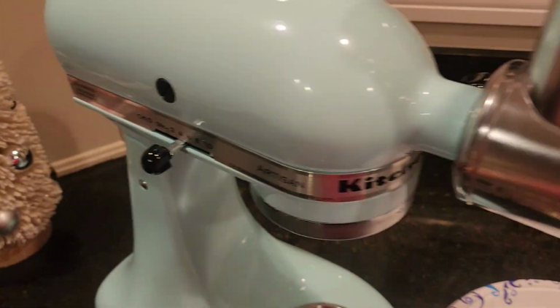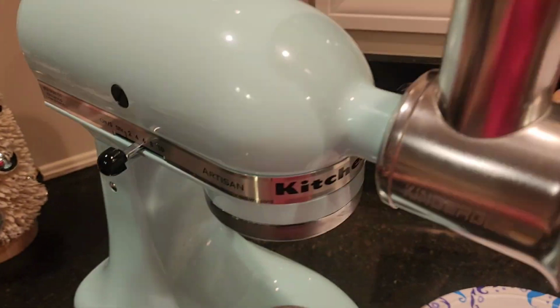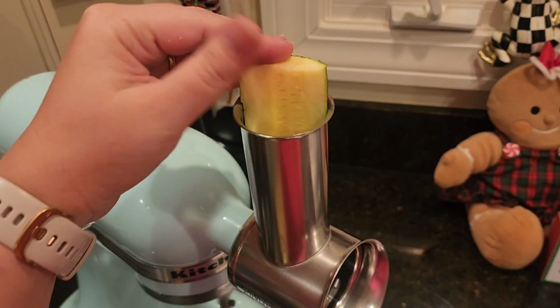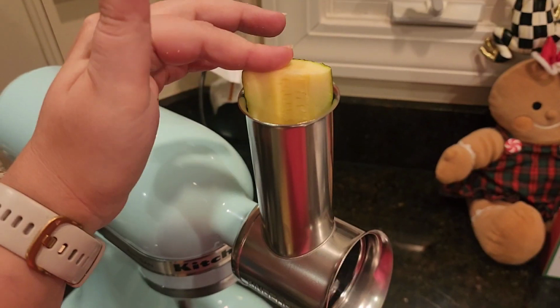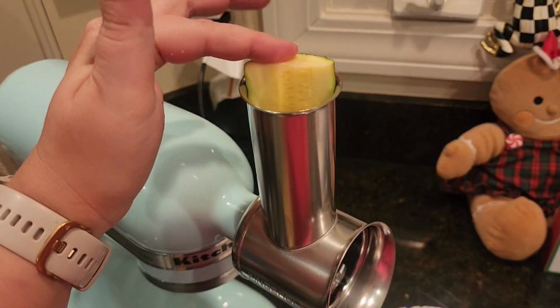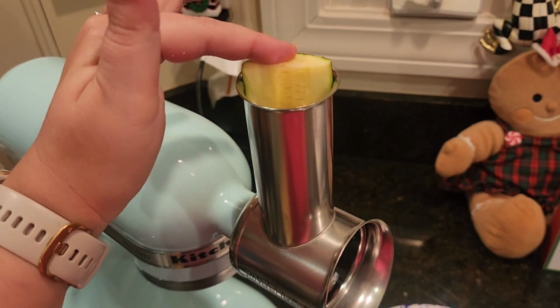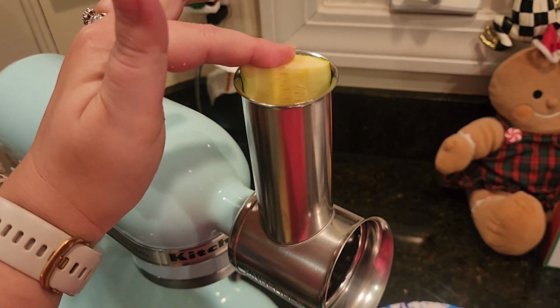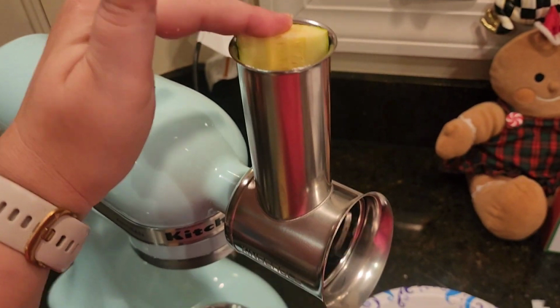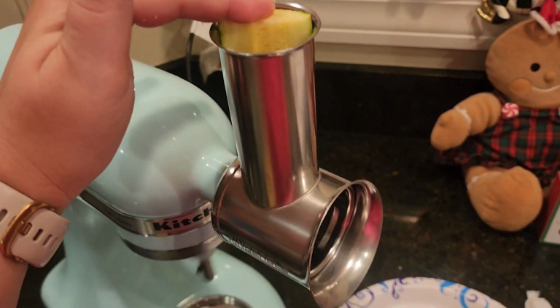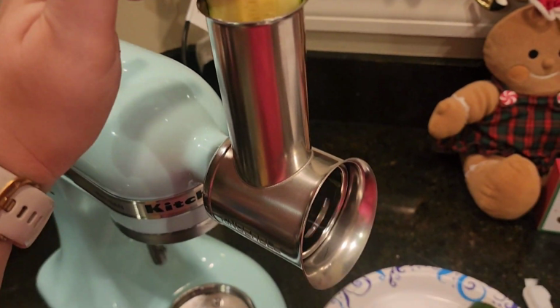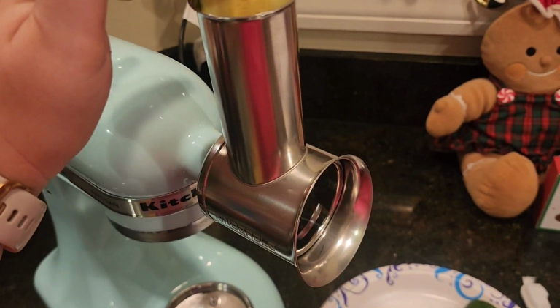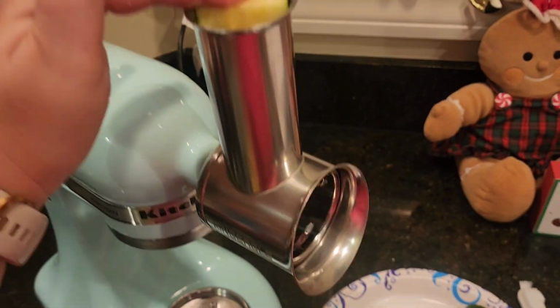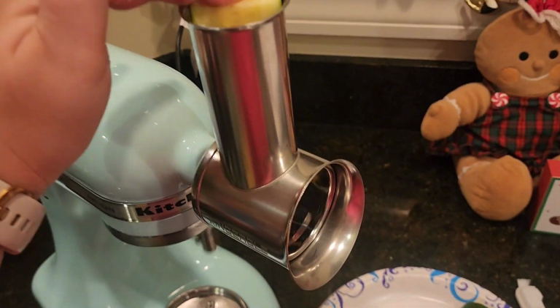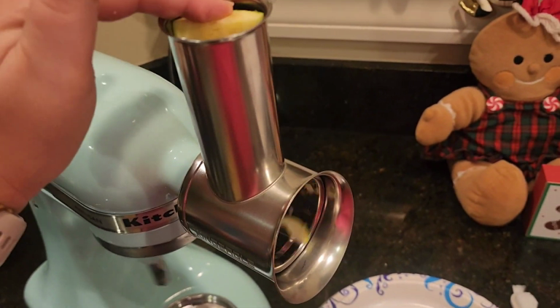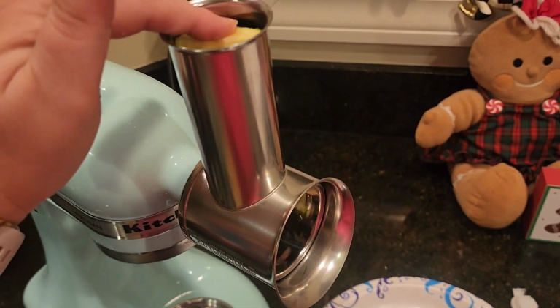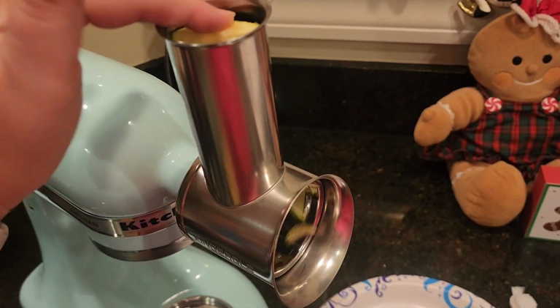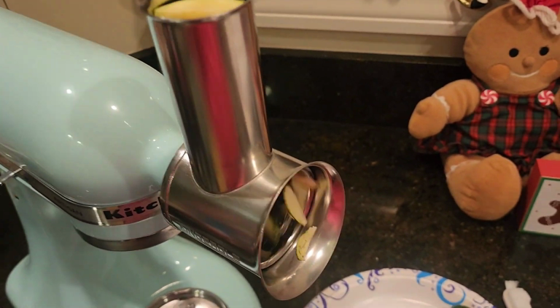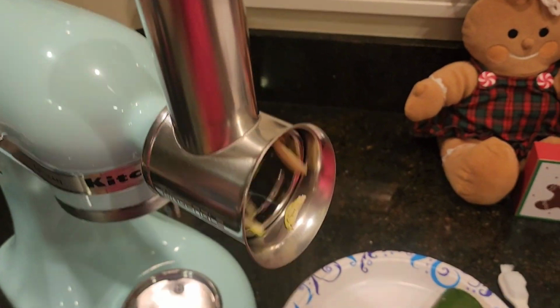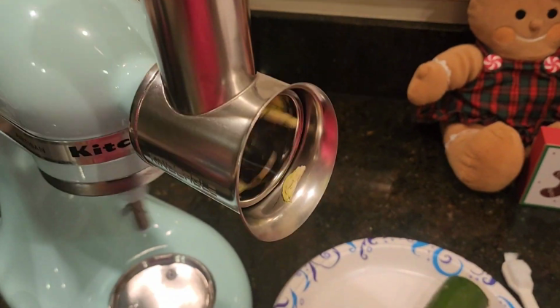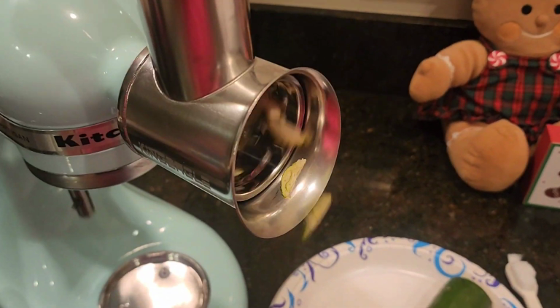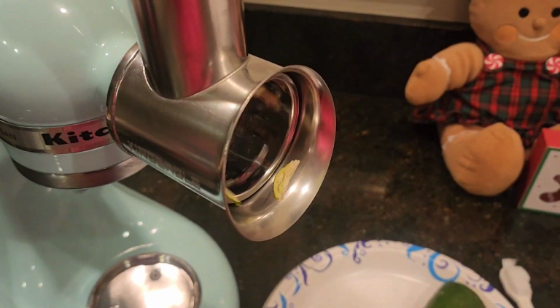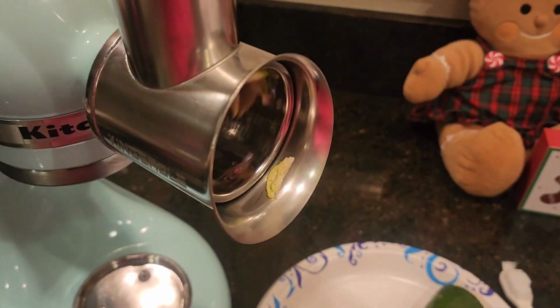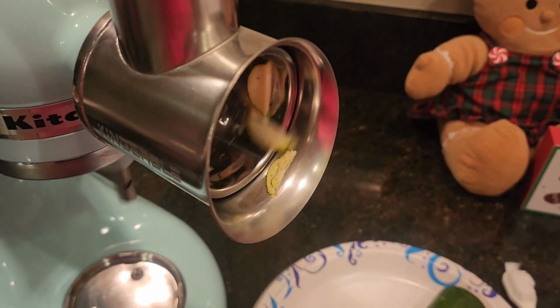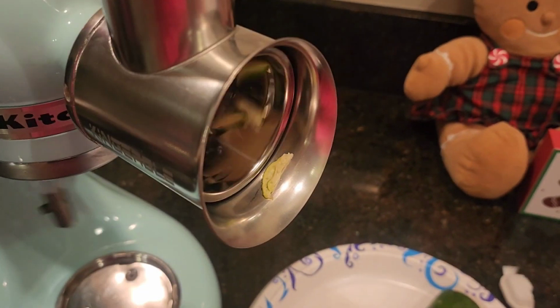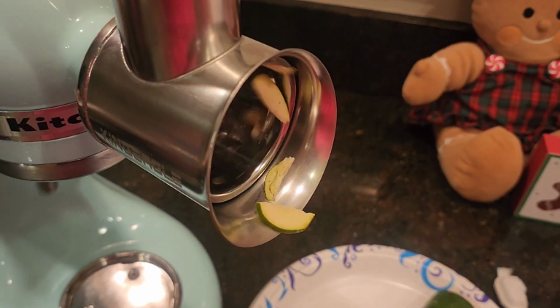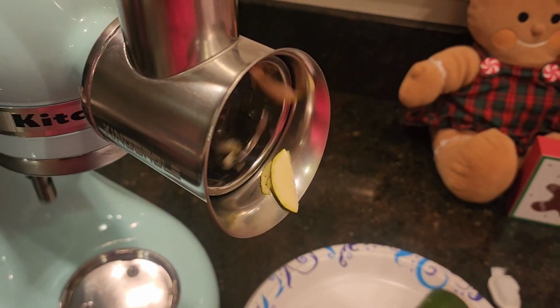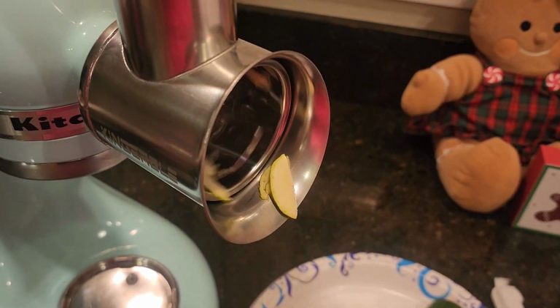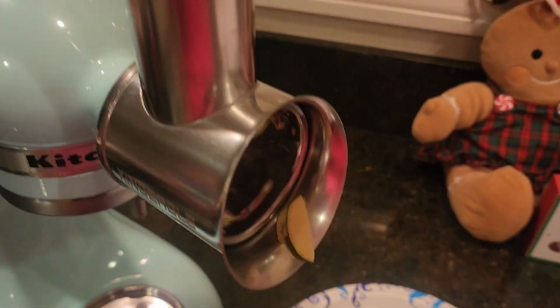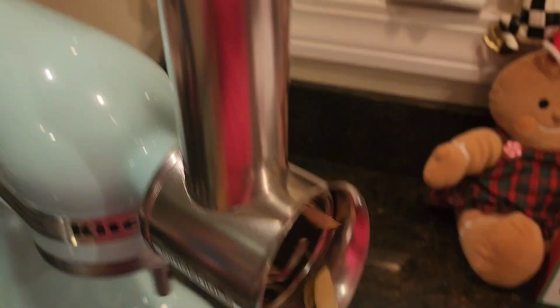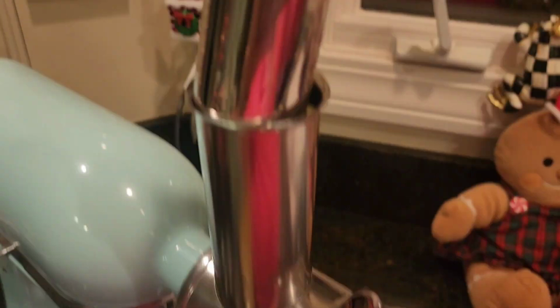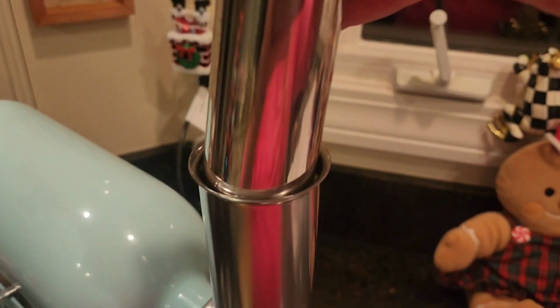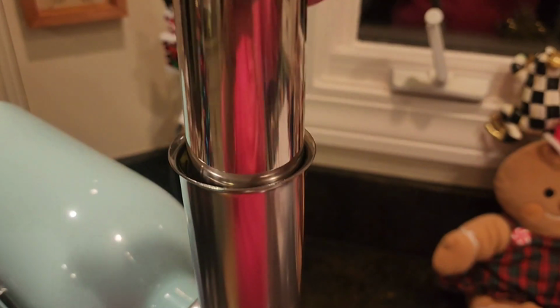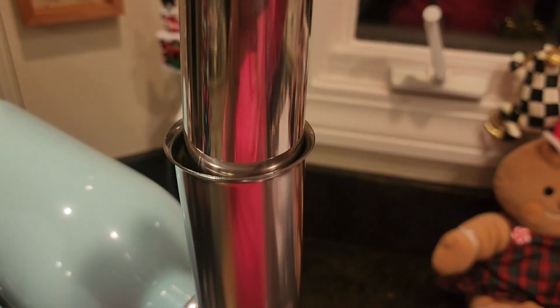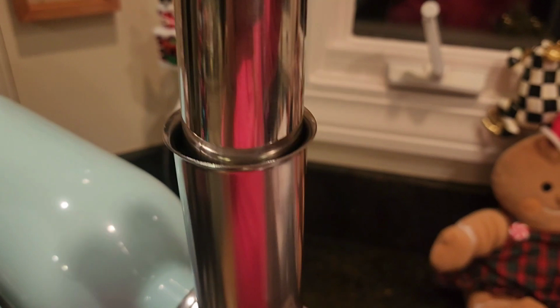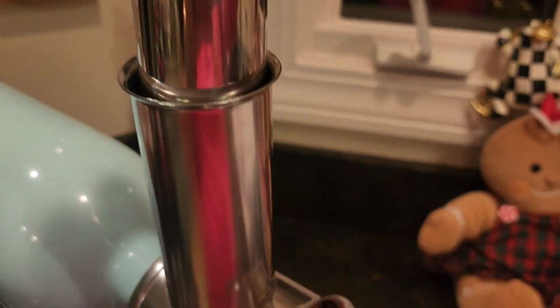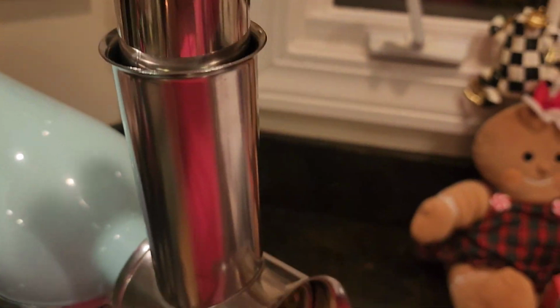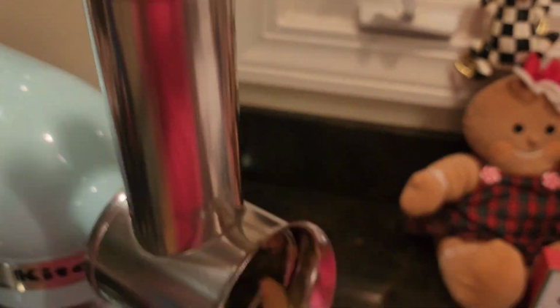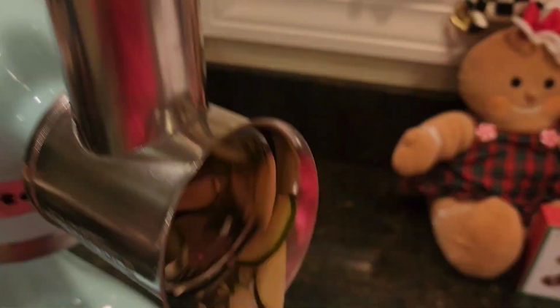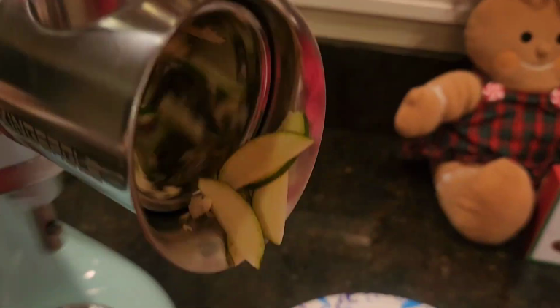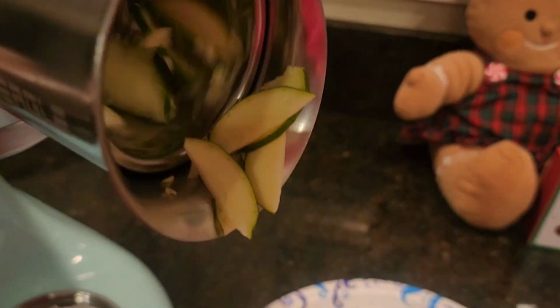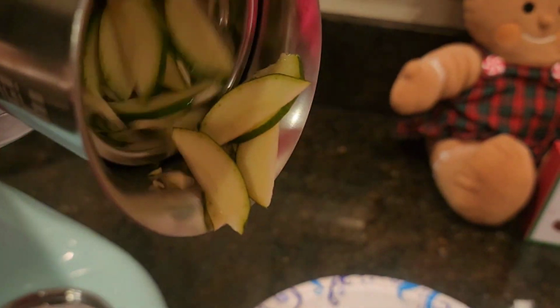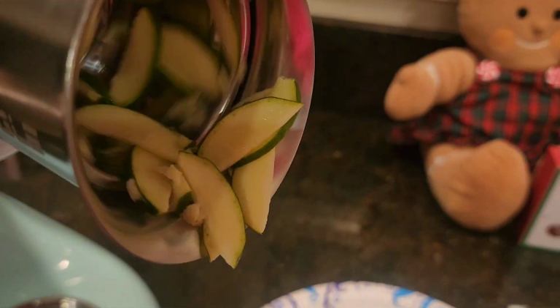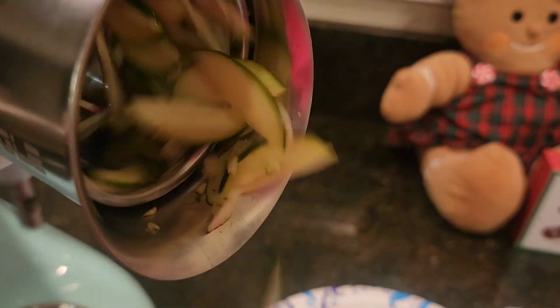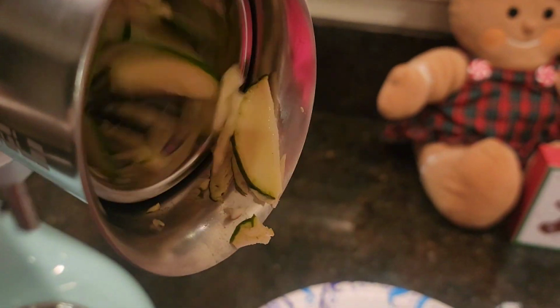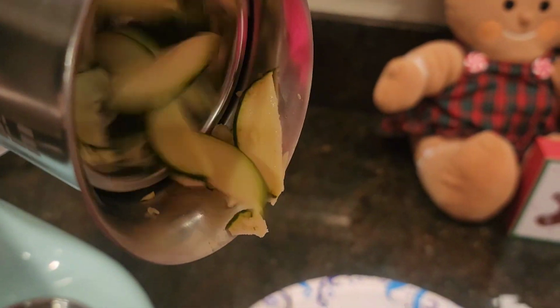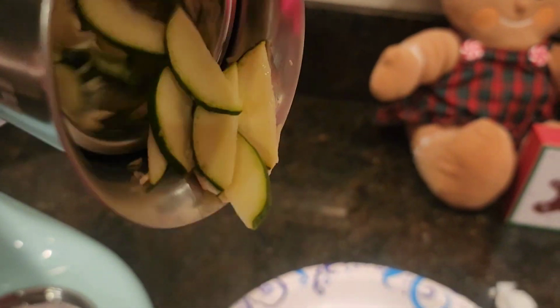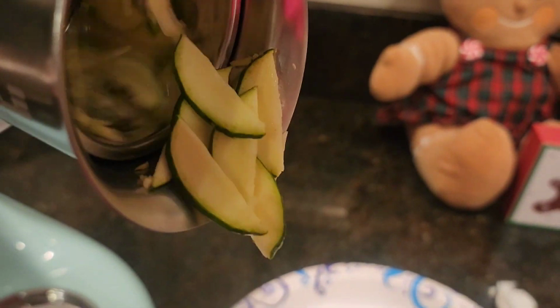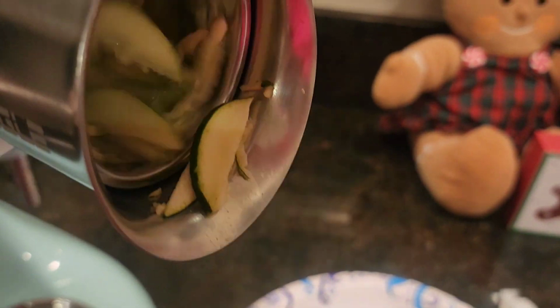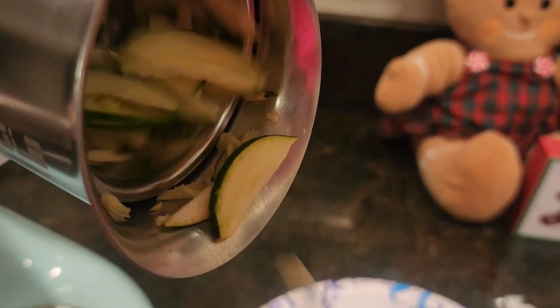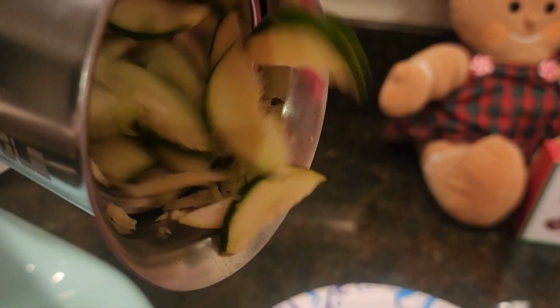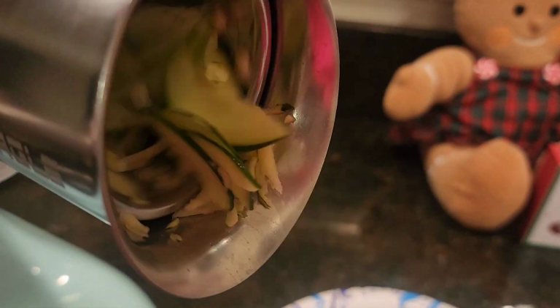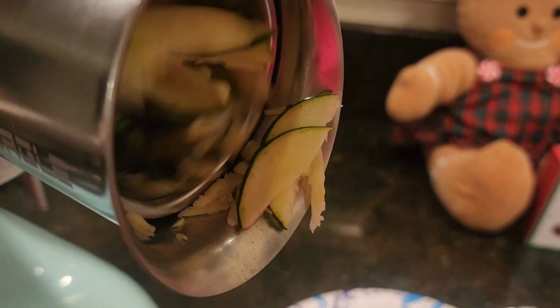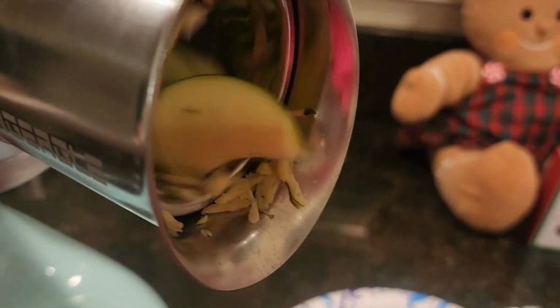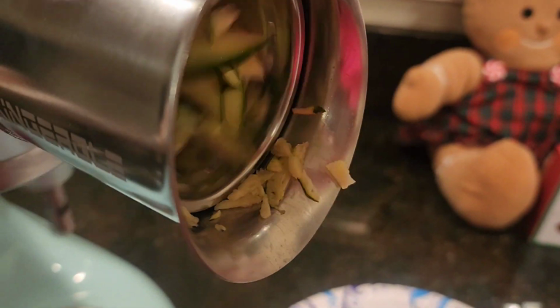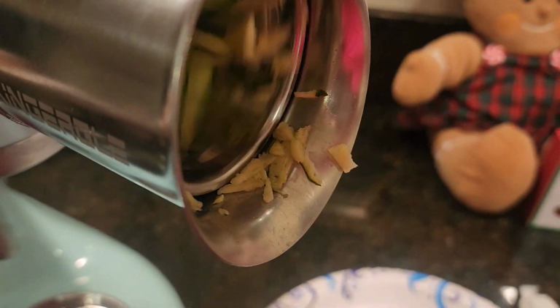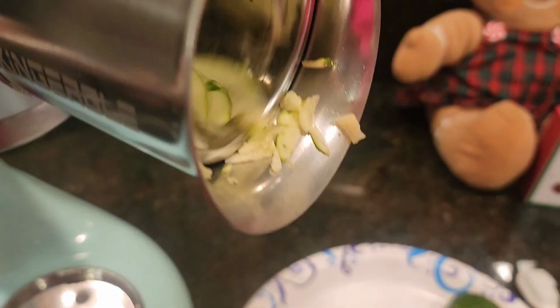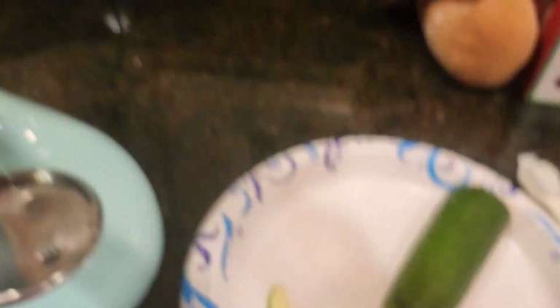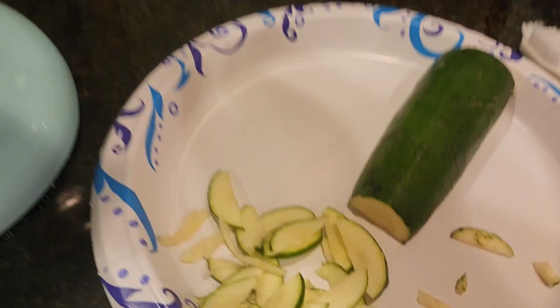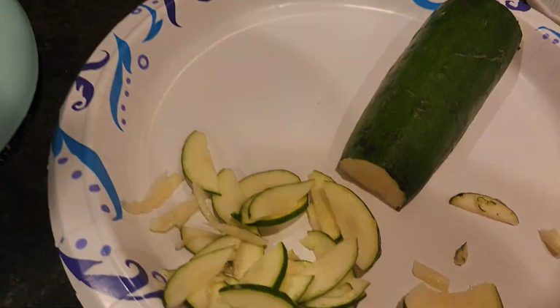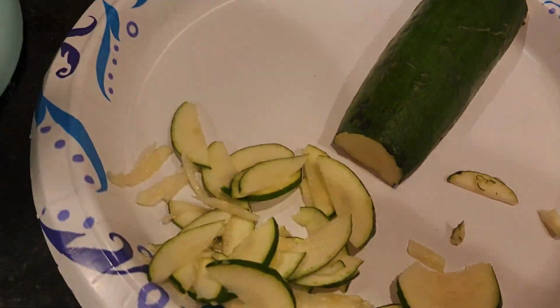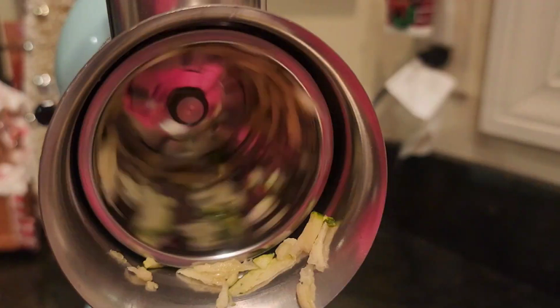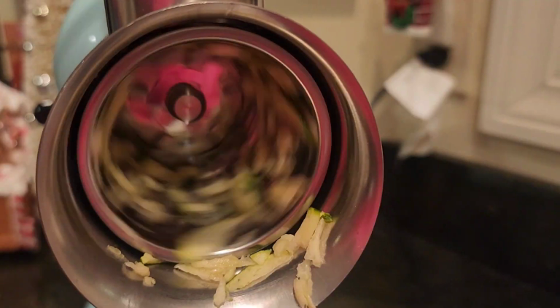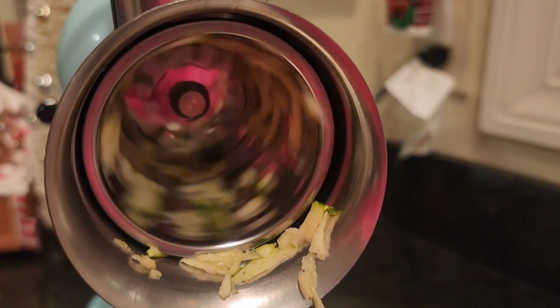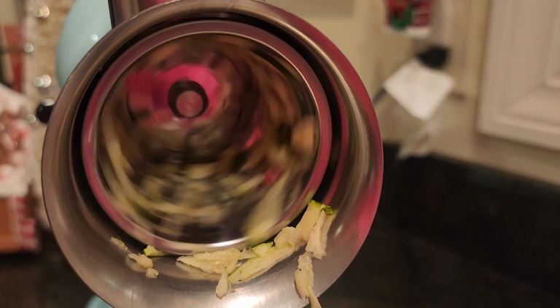We are going to demonstrate the slicing blade with zucchini. Attach the unit to your mixer — it is recommended to use speeds 4 or 5.